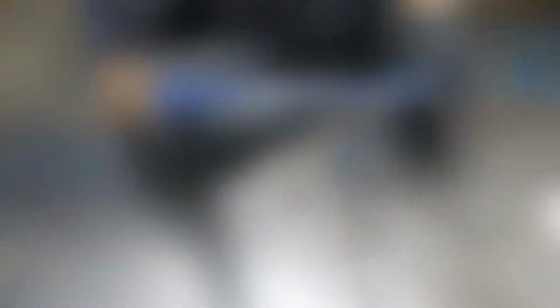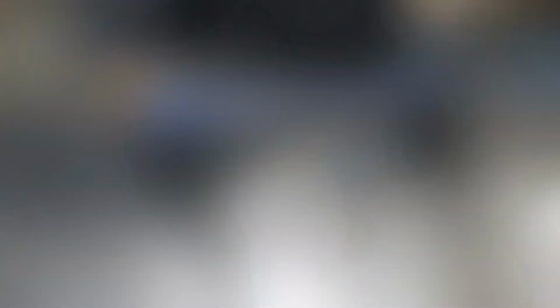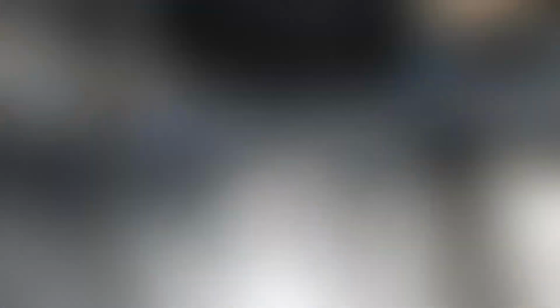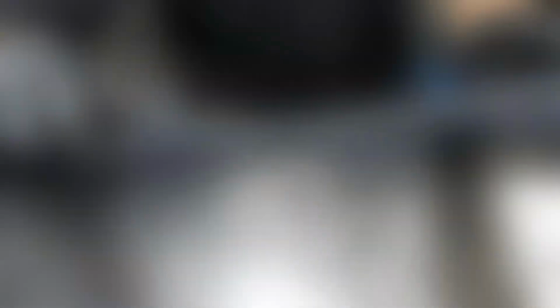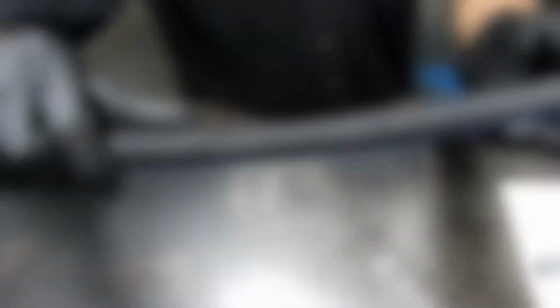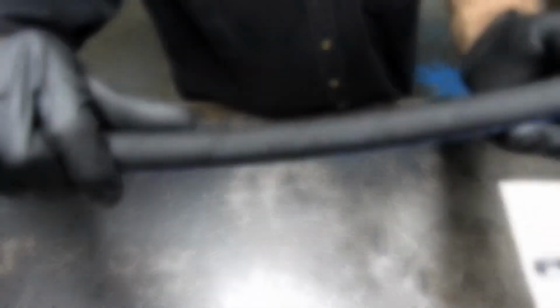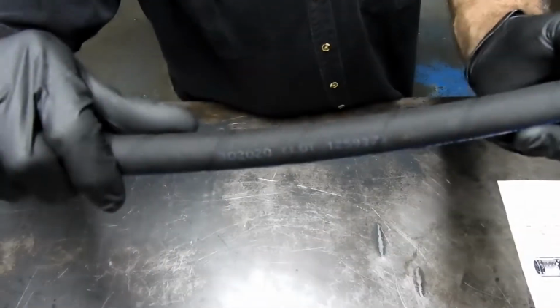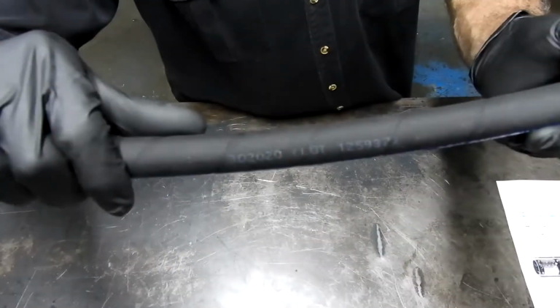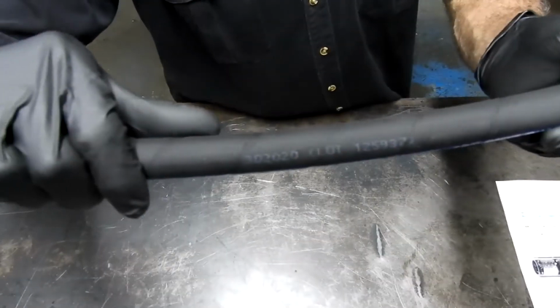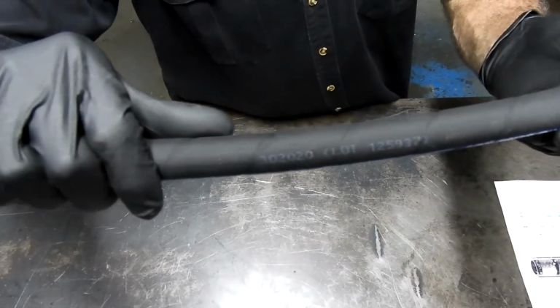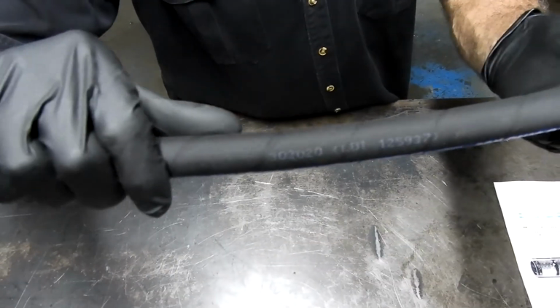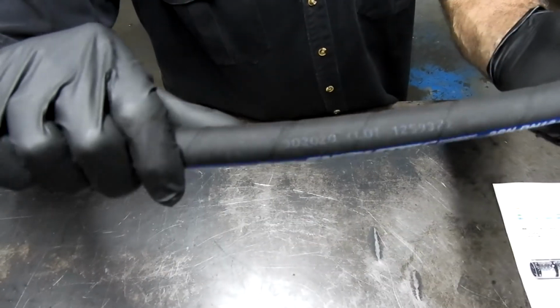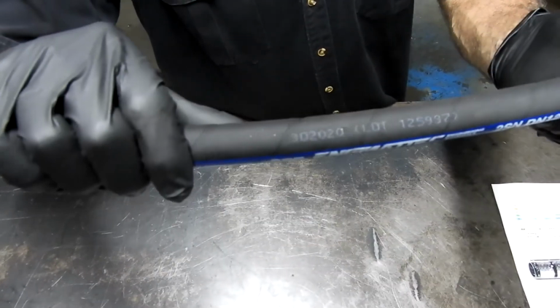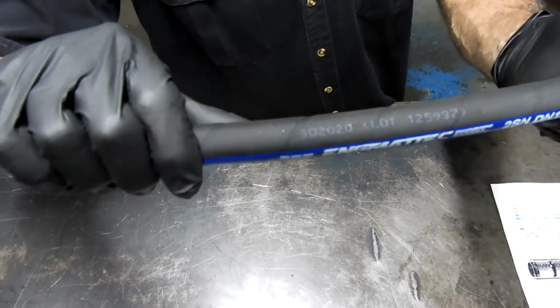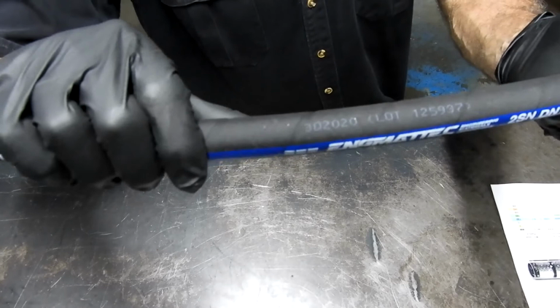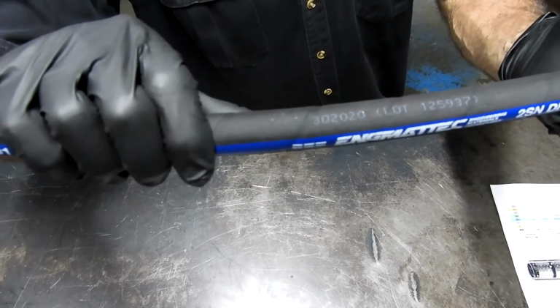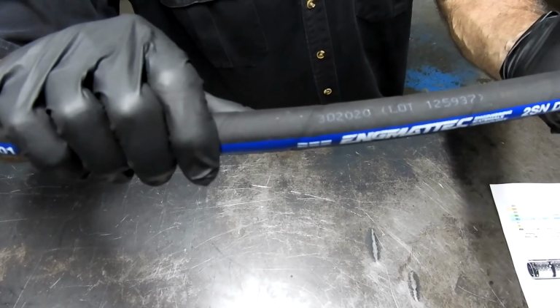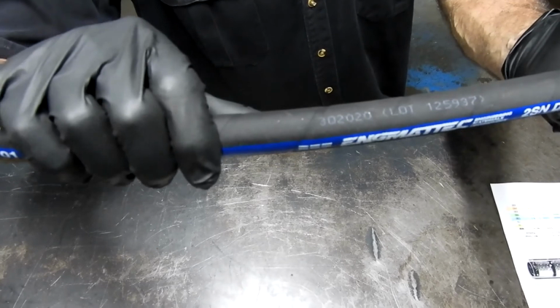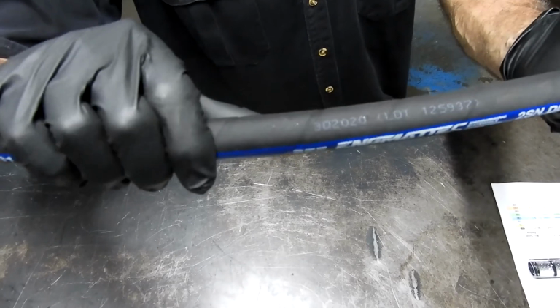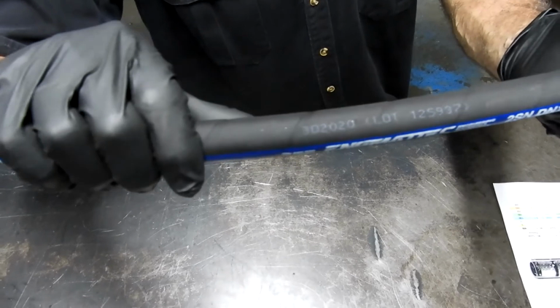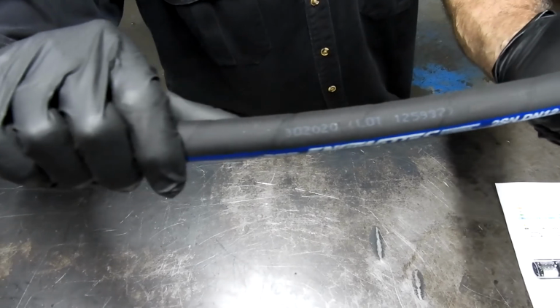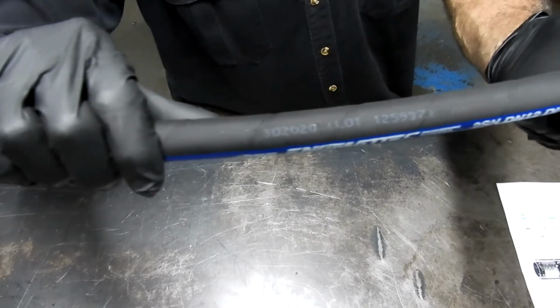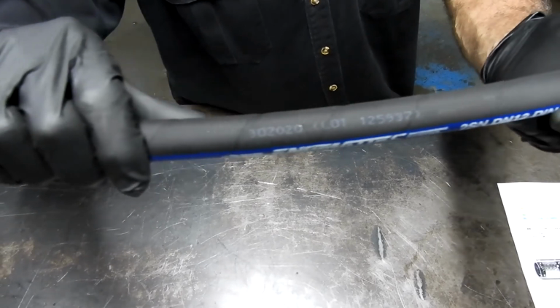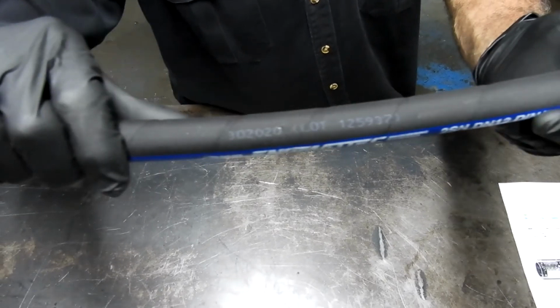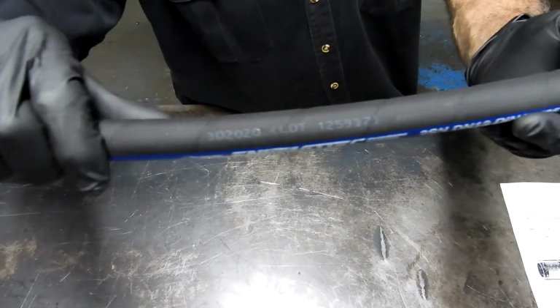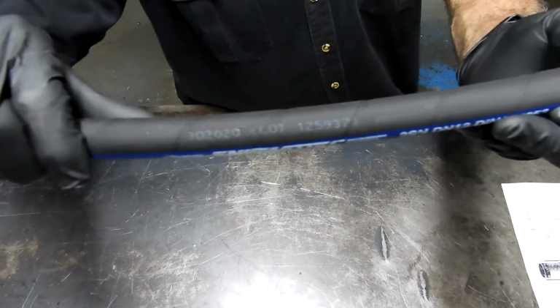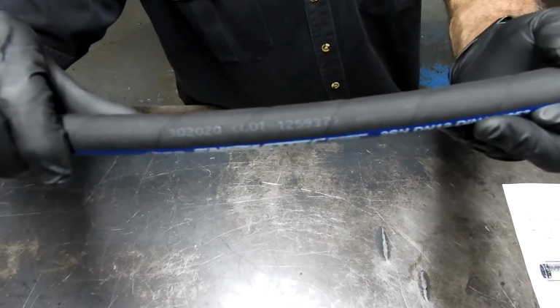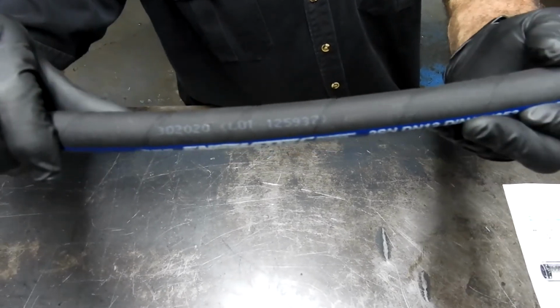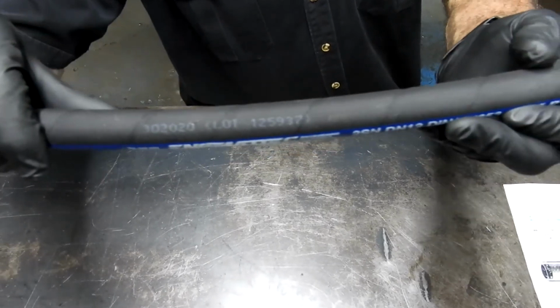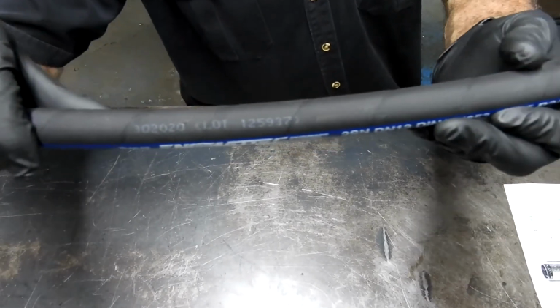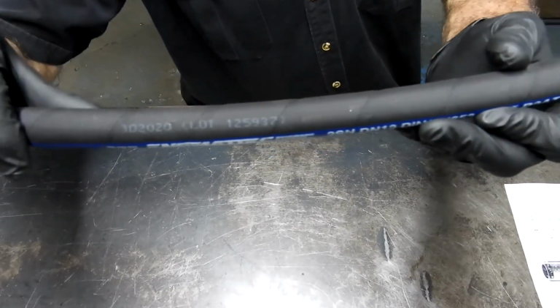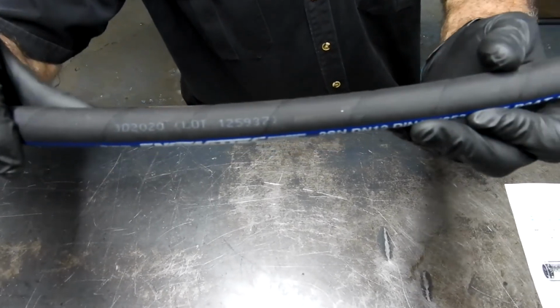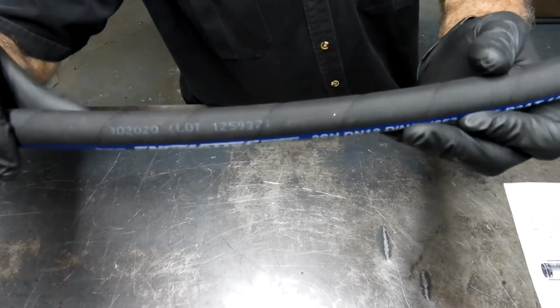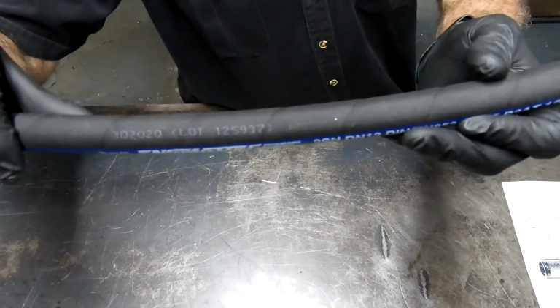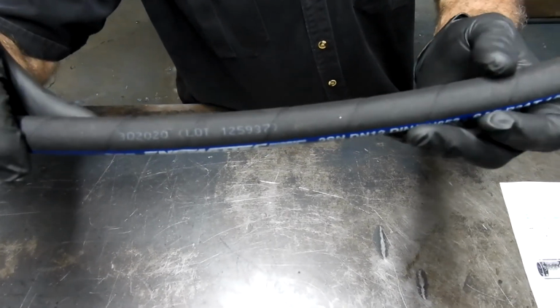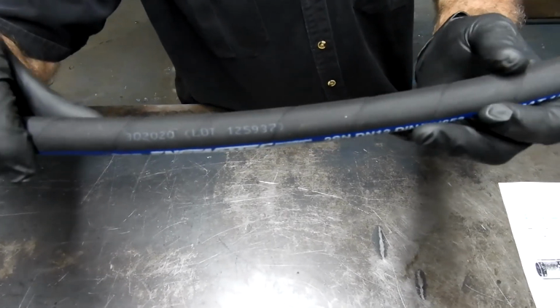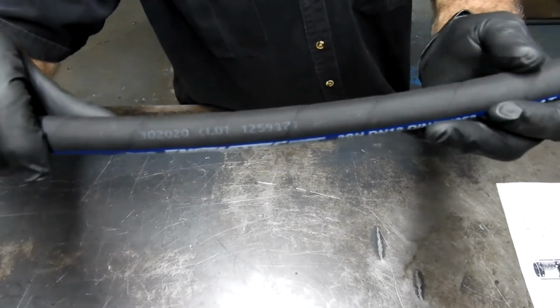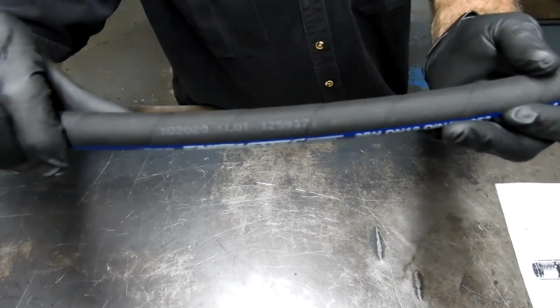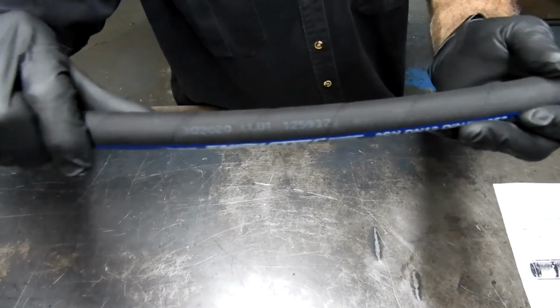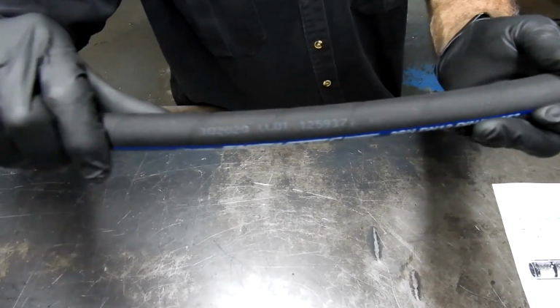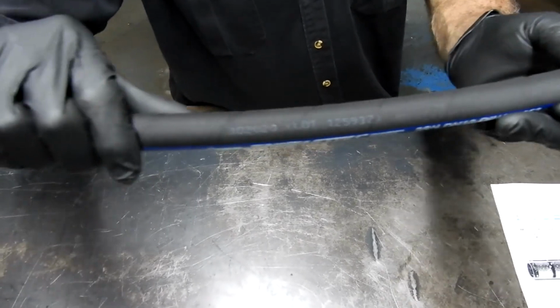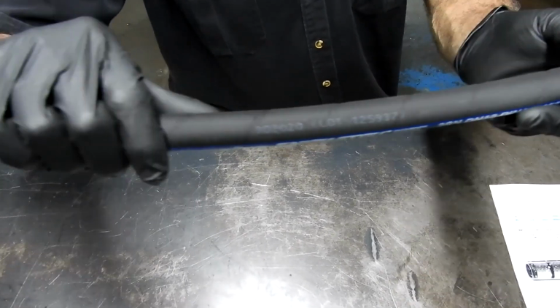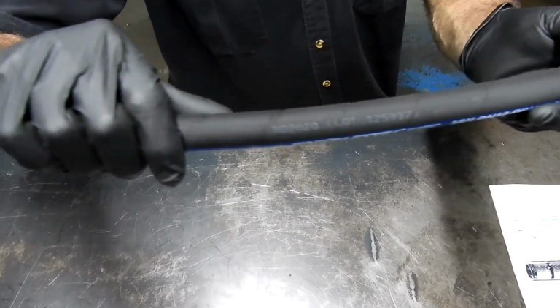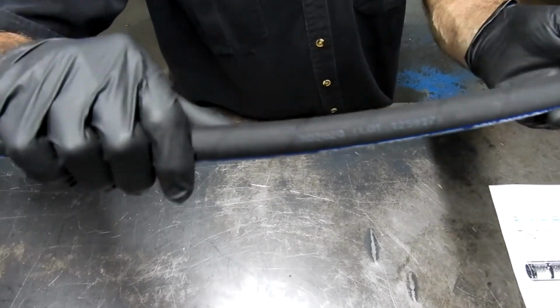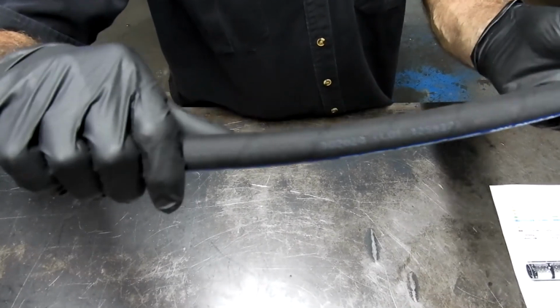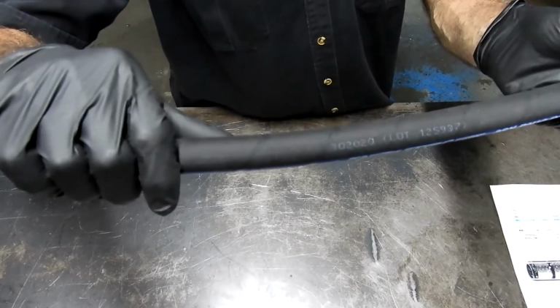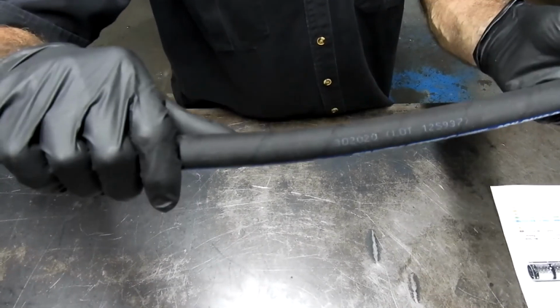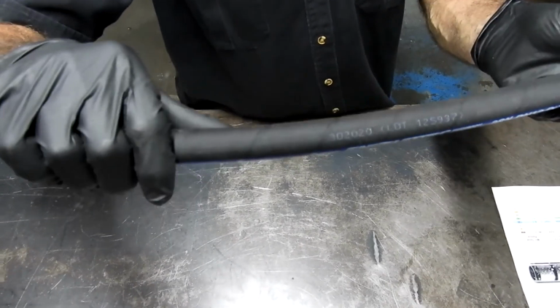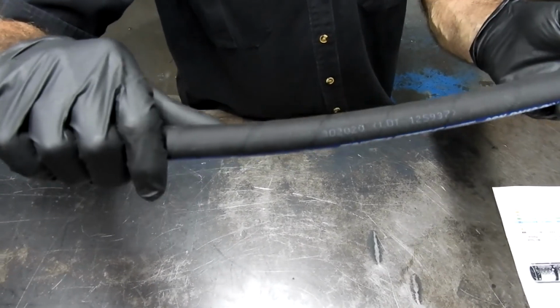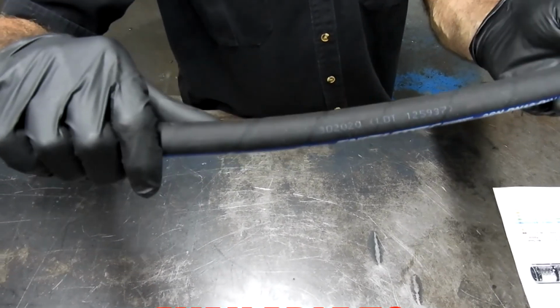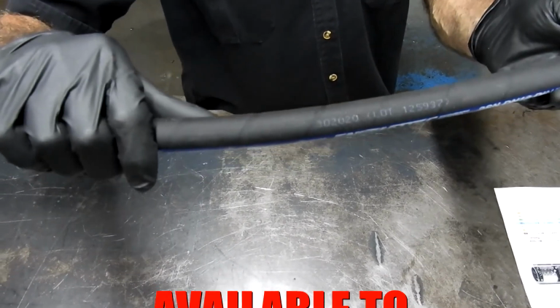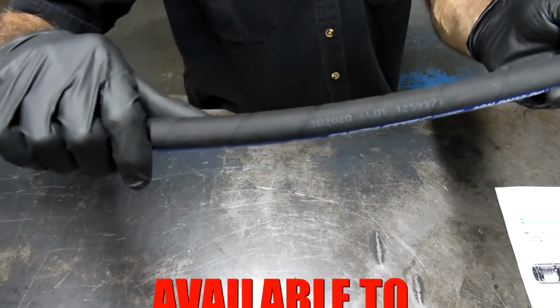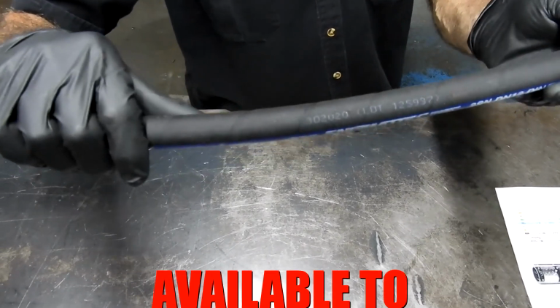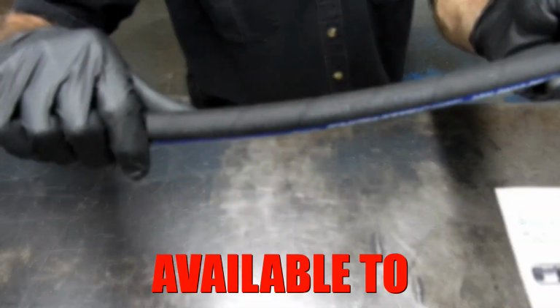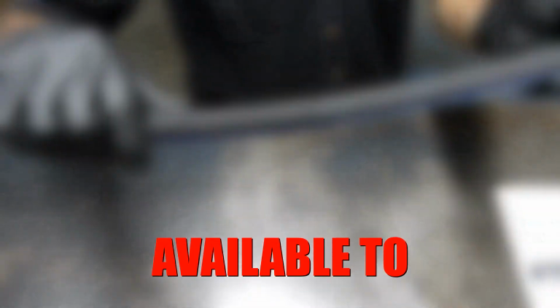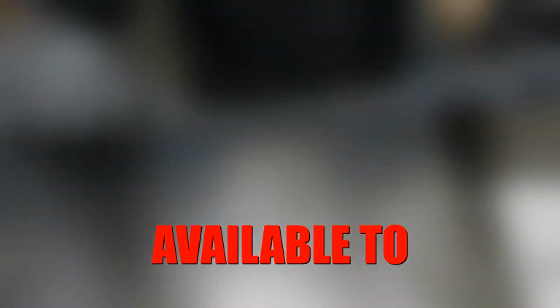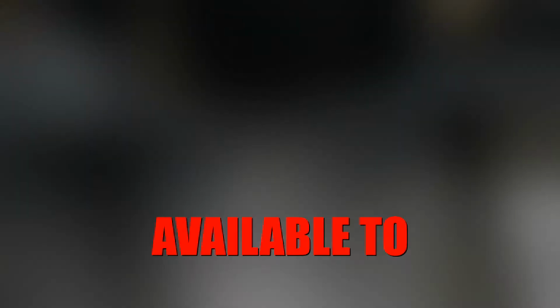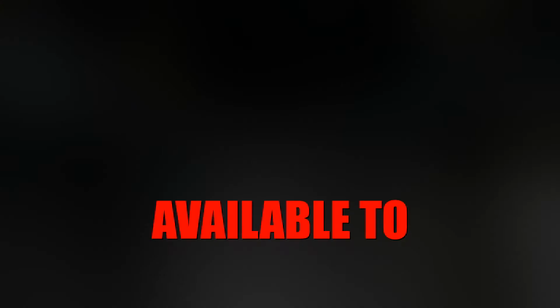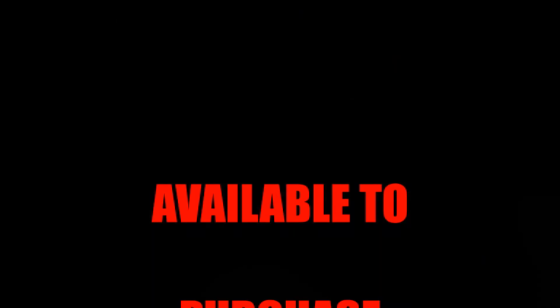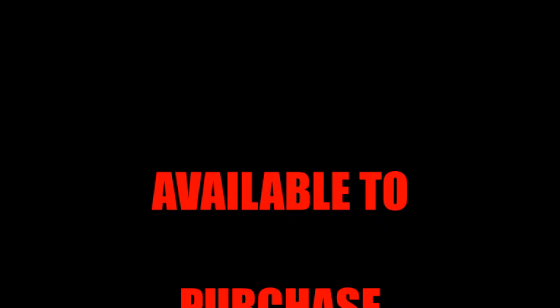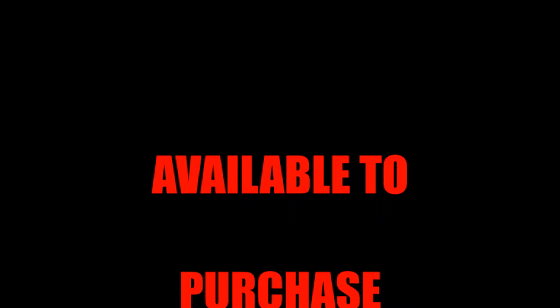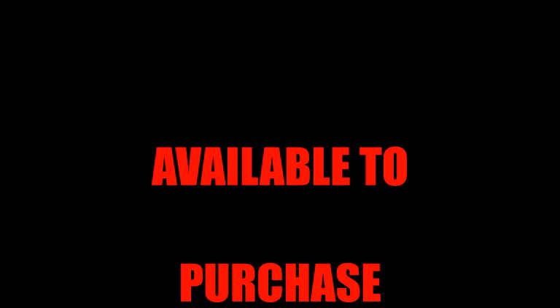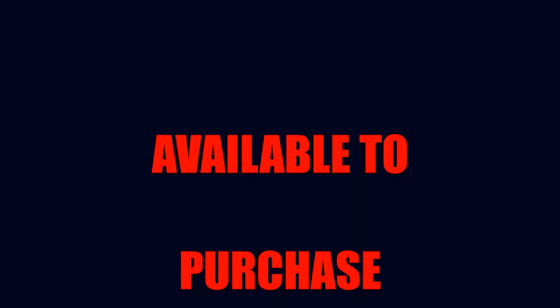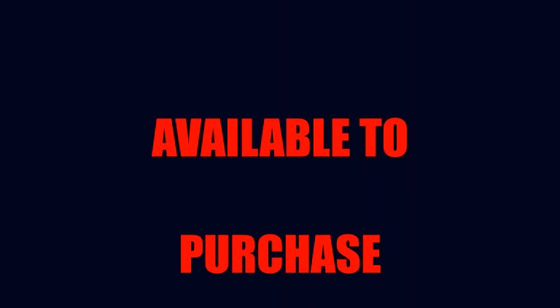There's also a manufacturing code on the hose, so we have full traceability.